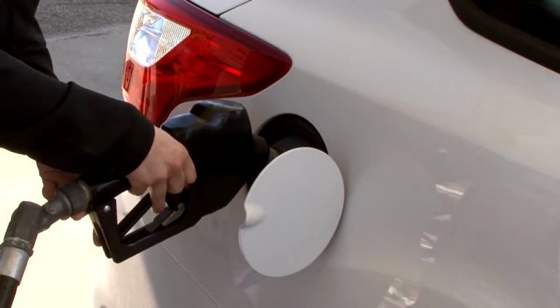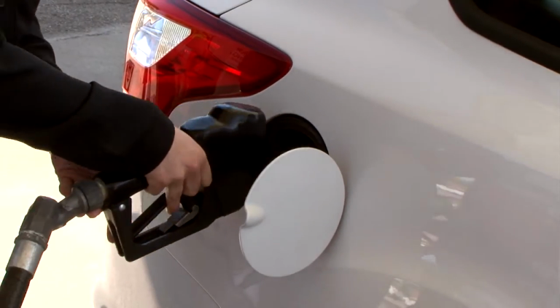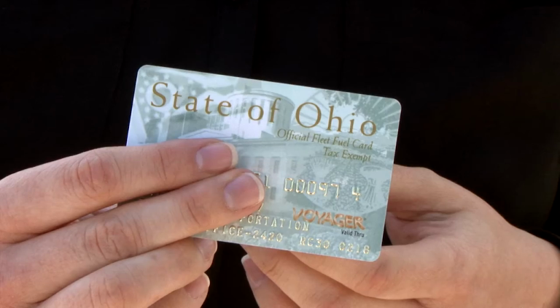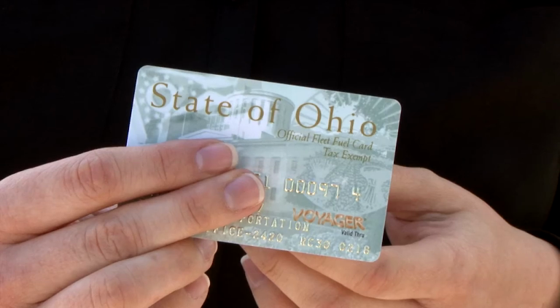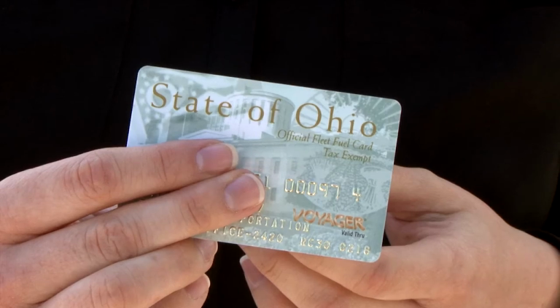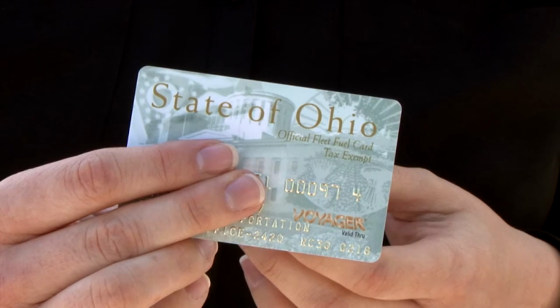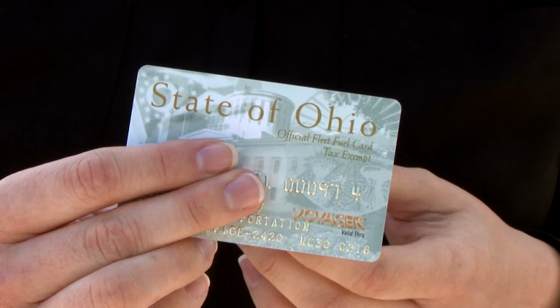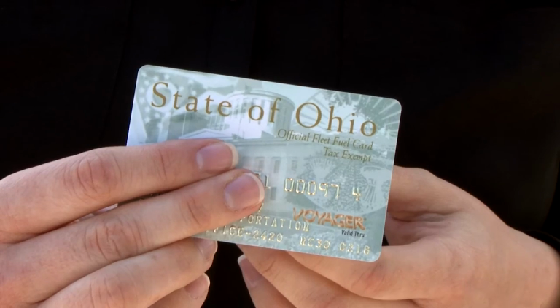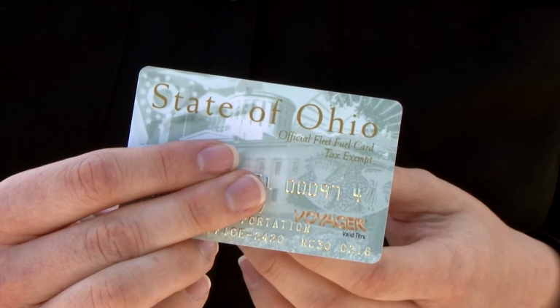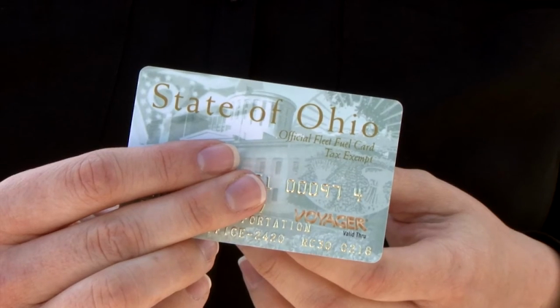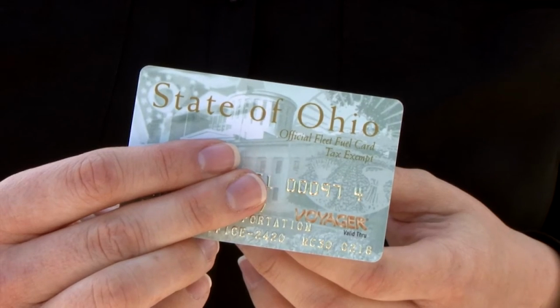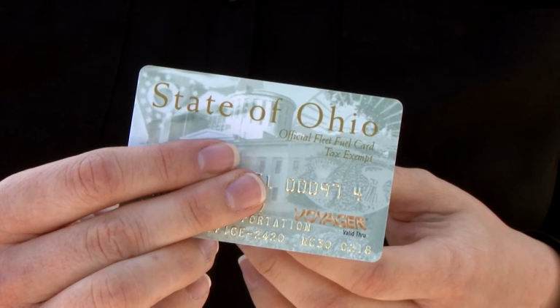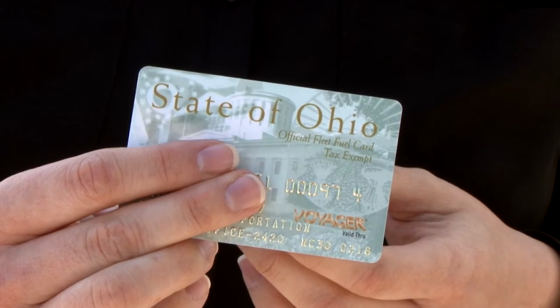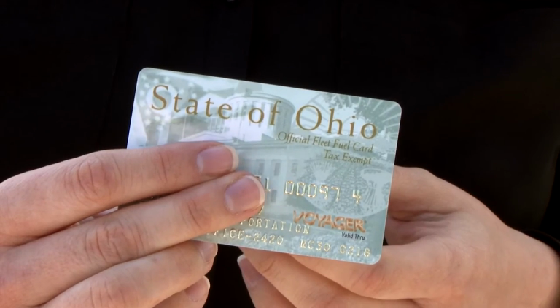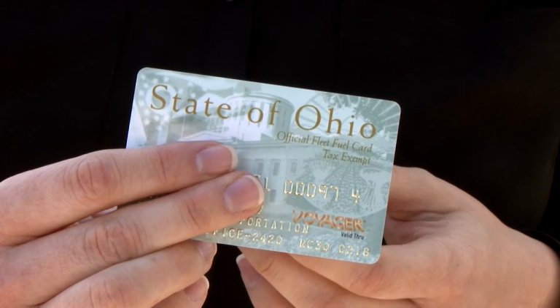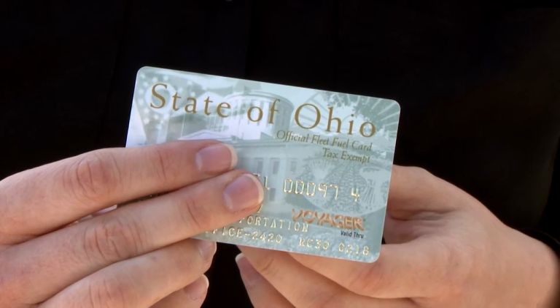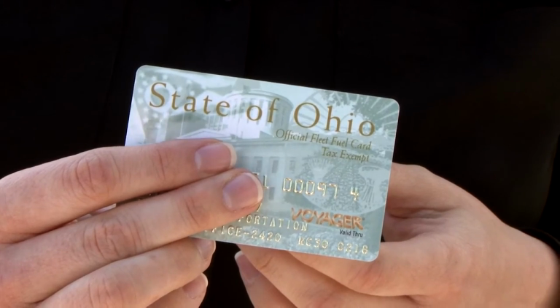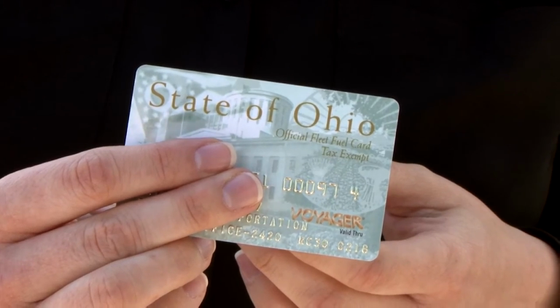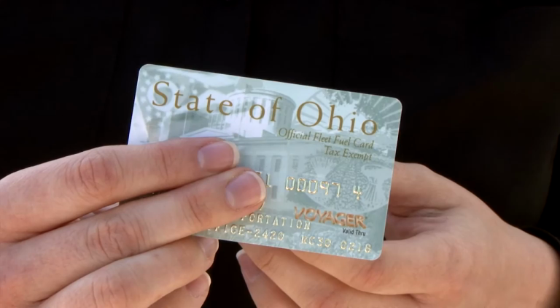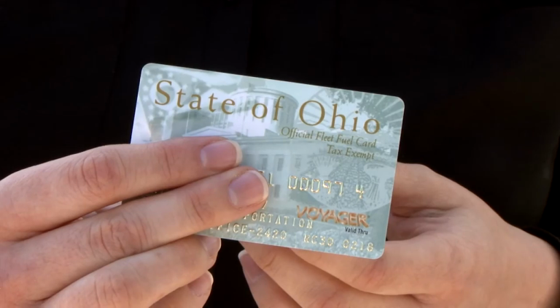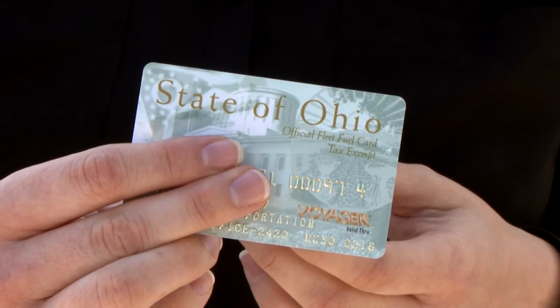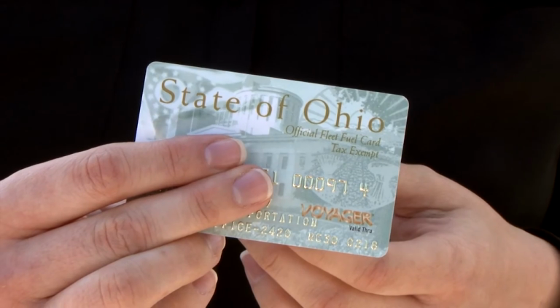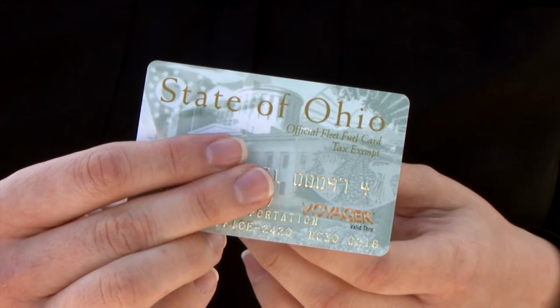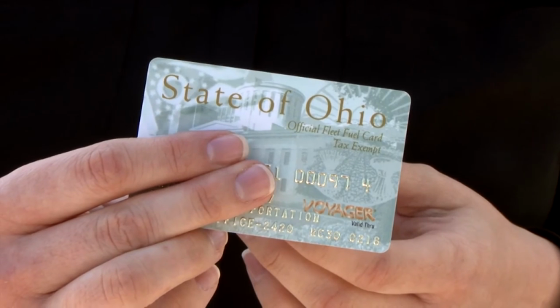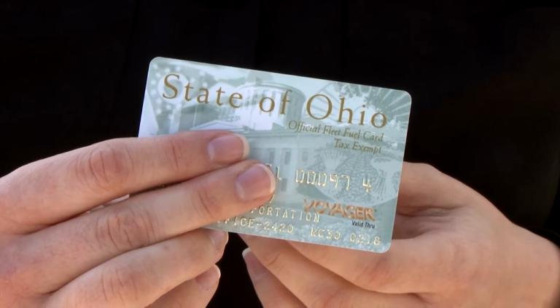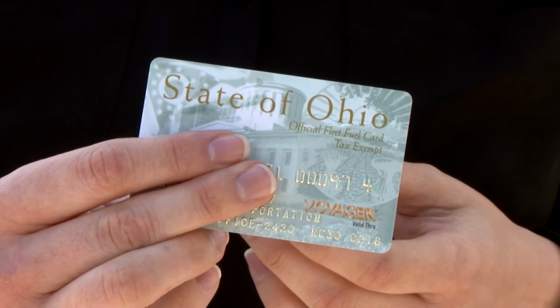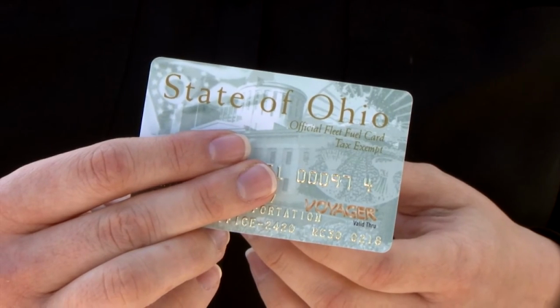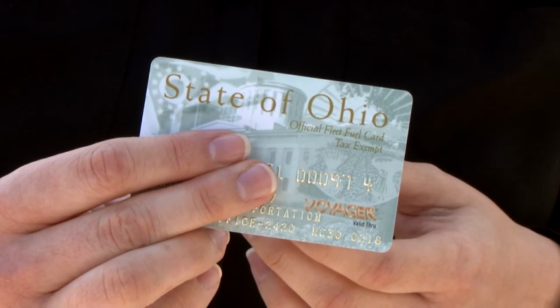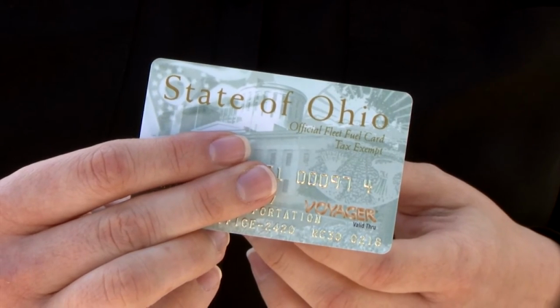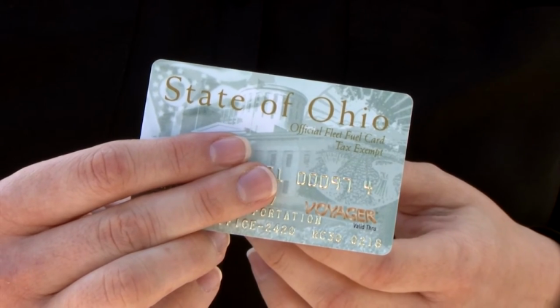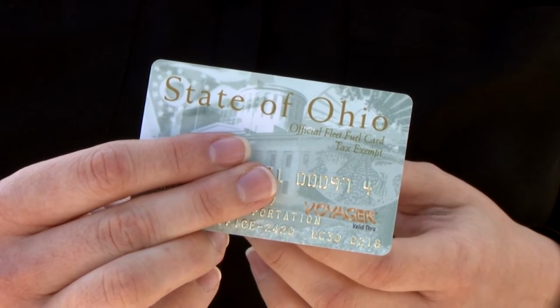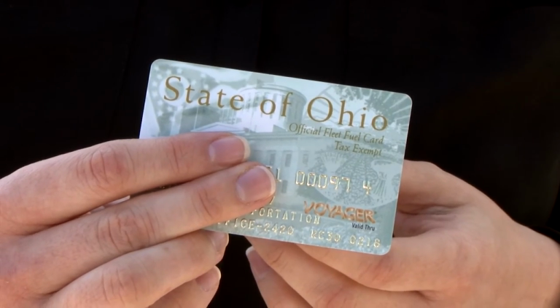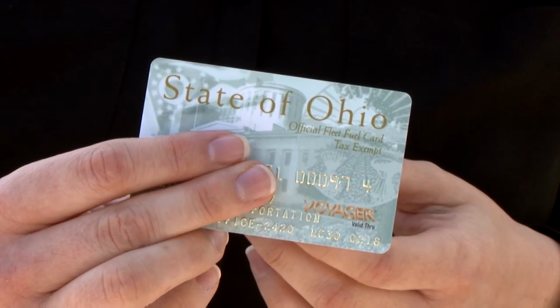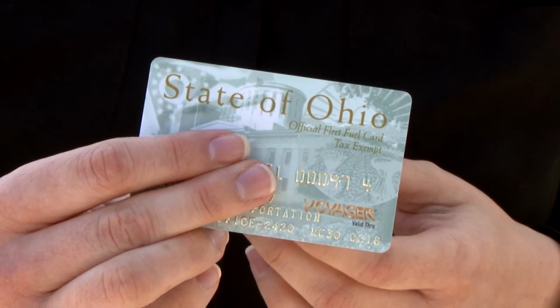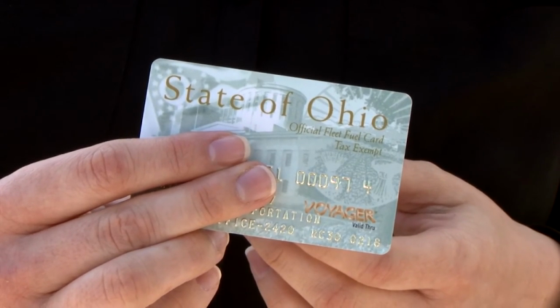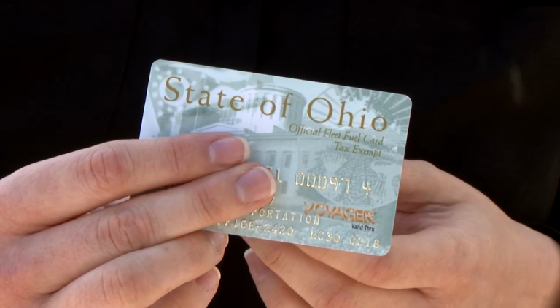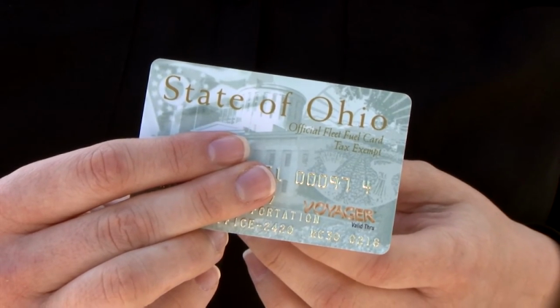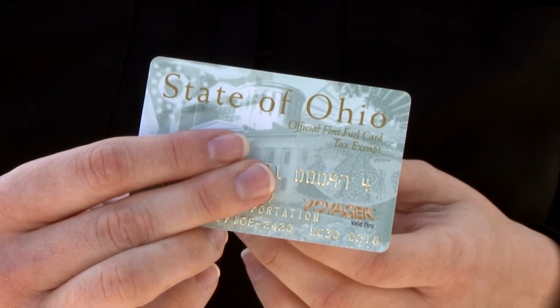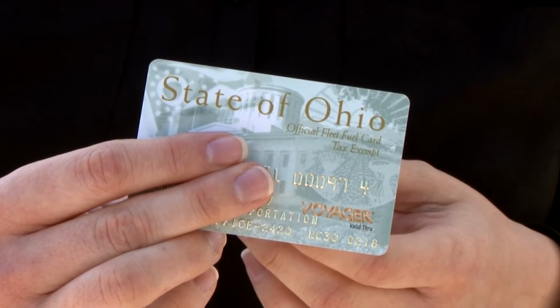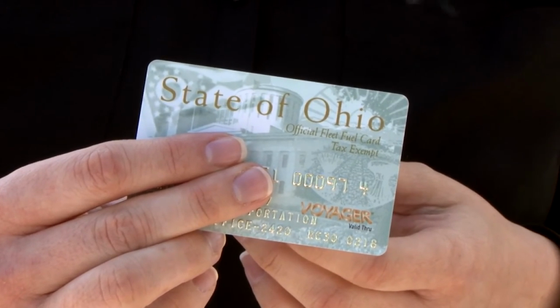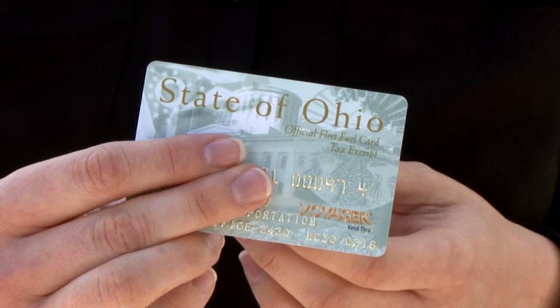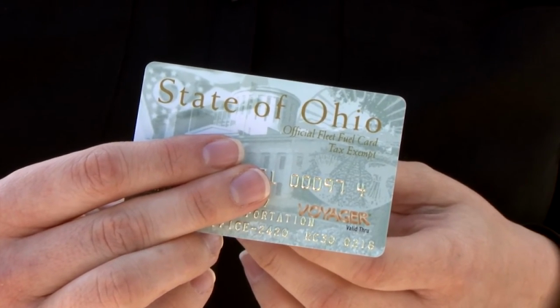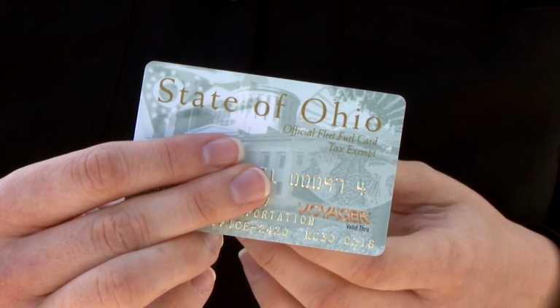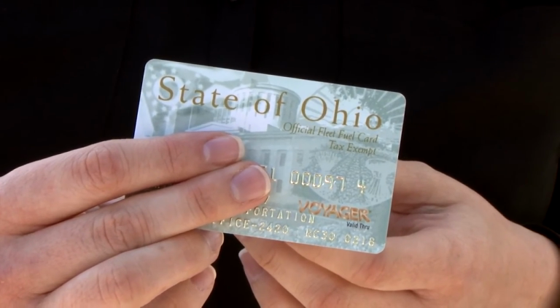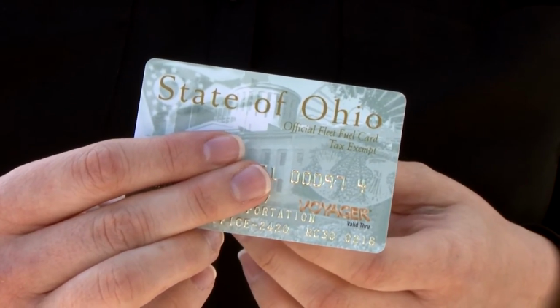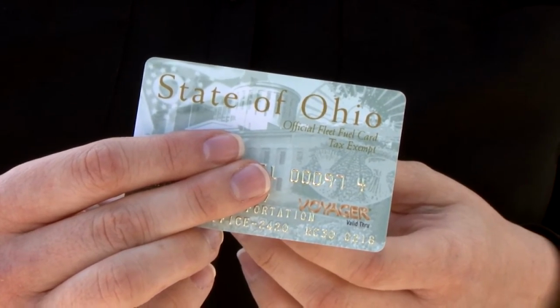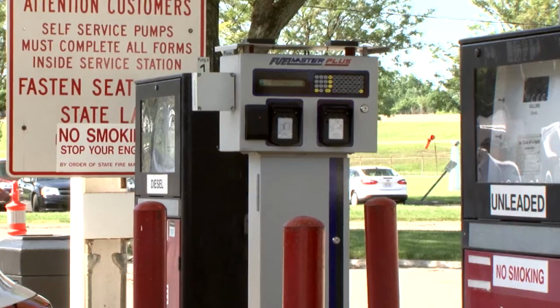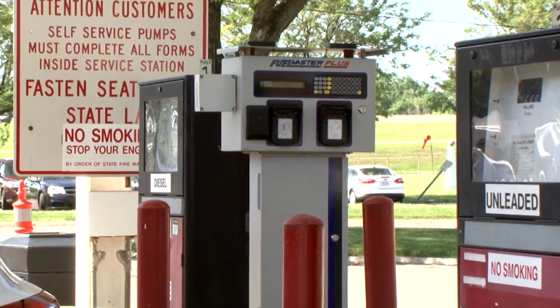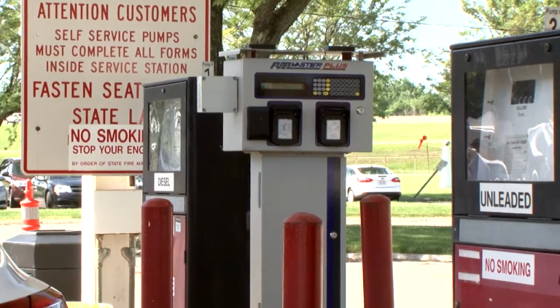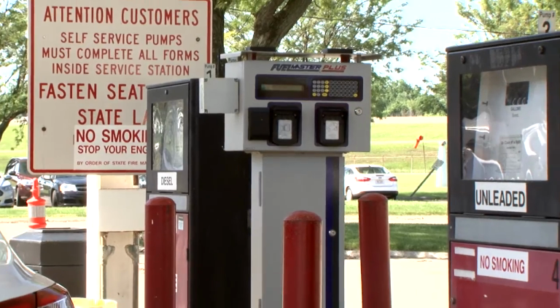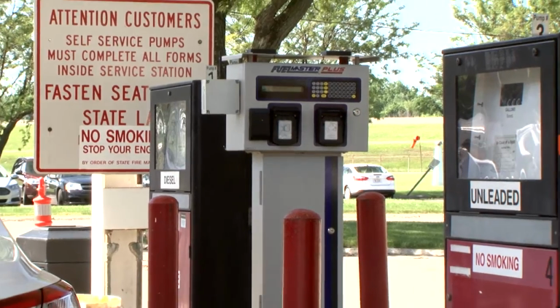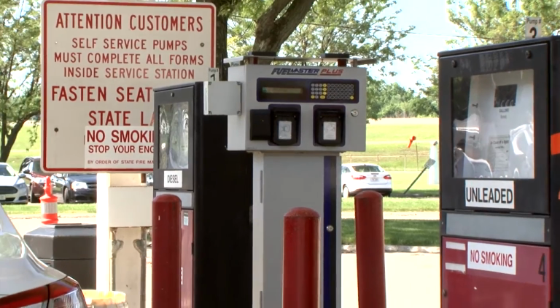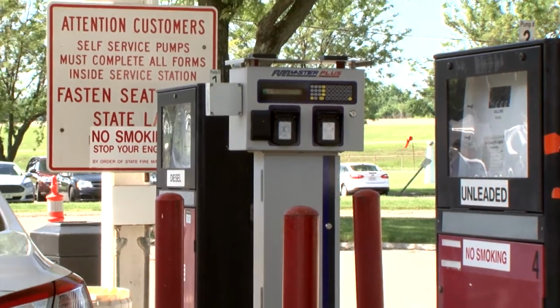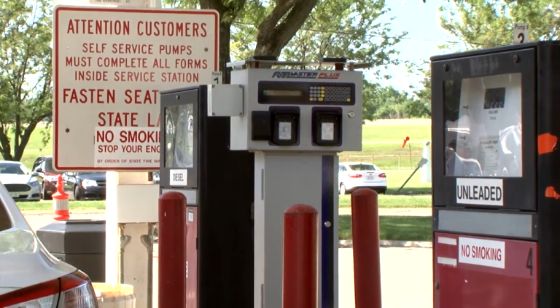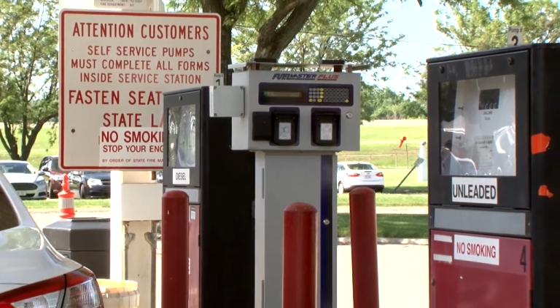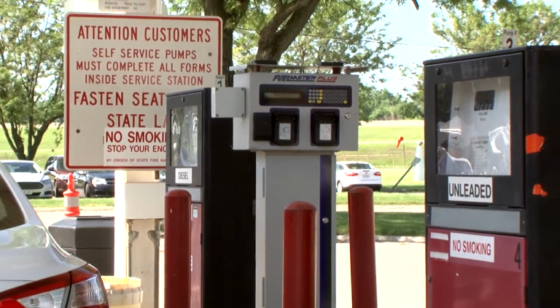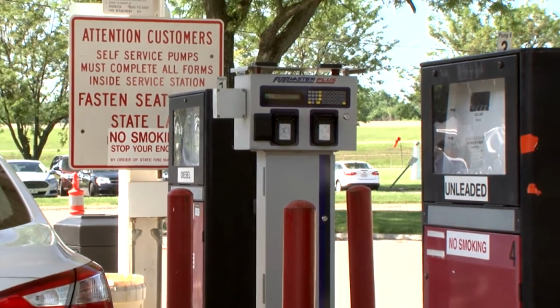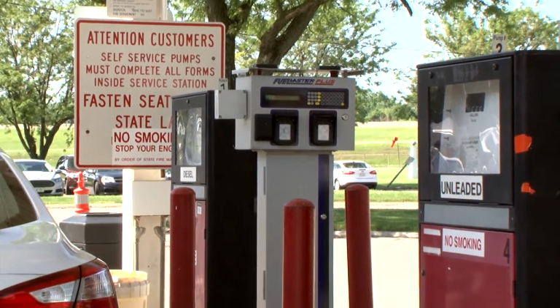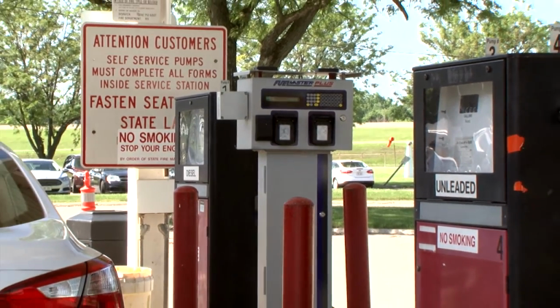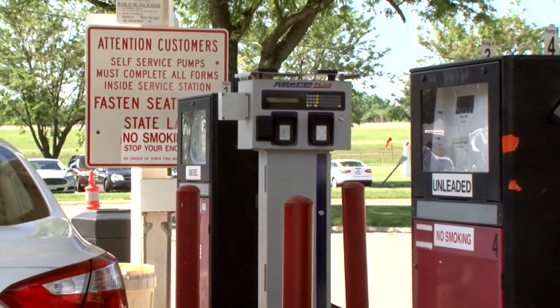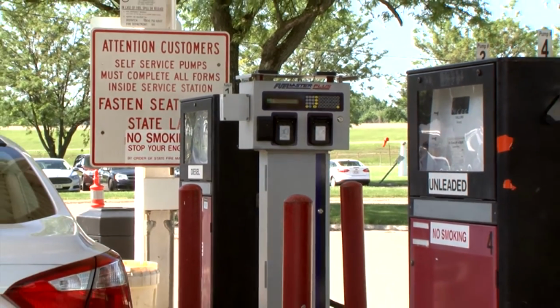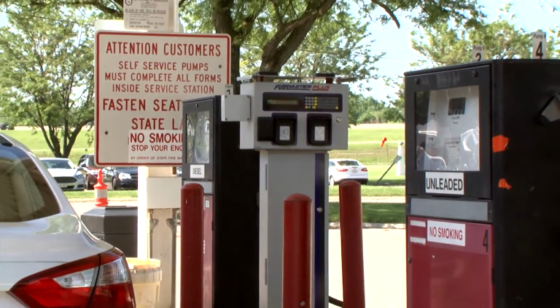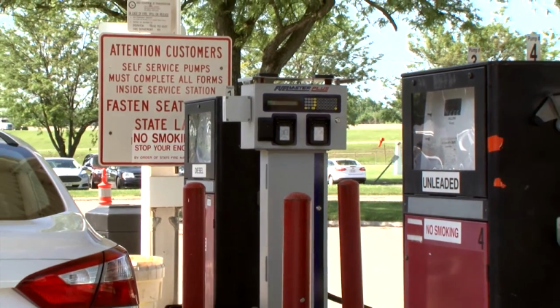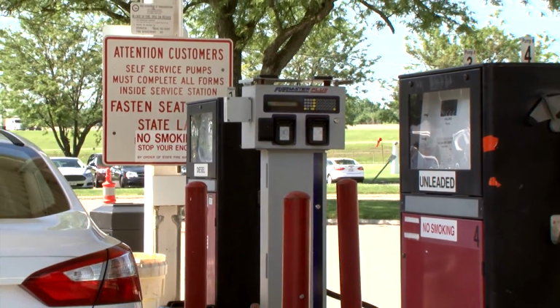The Voyager card will be billed as if you were at any other gas station. Thanks and happy fueling!